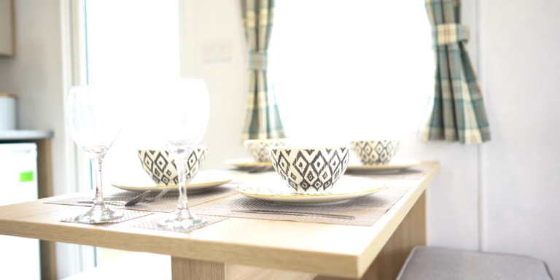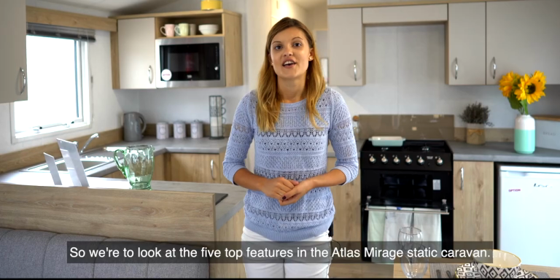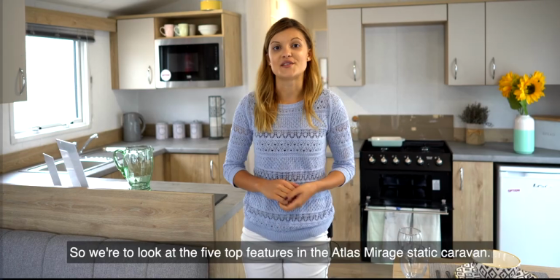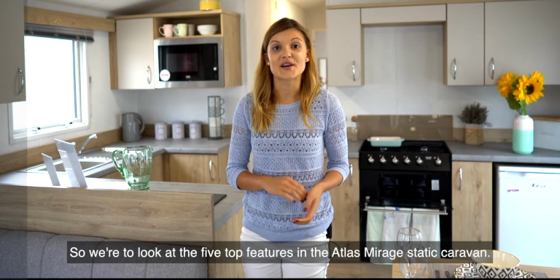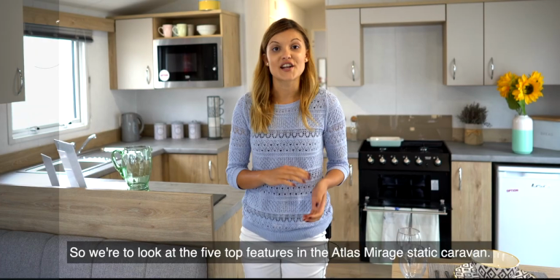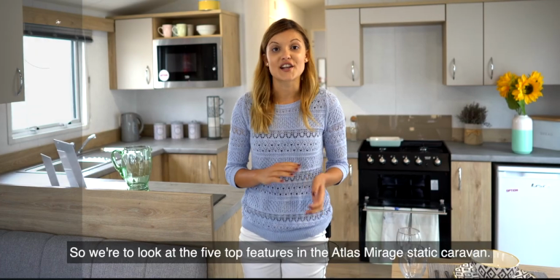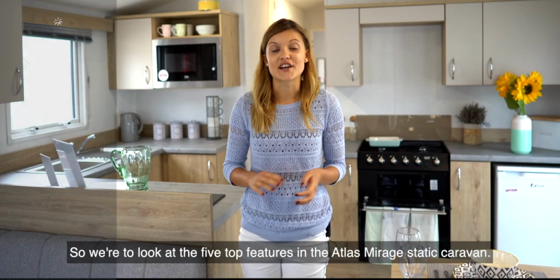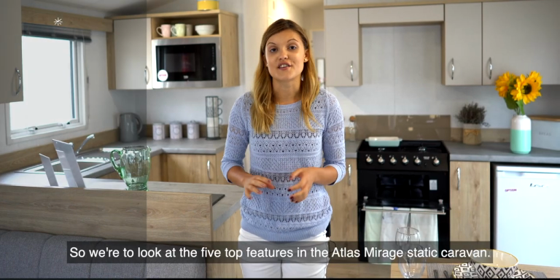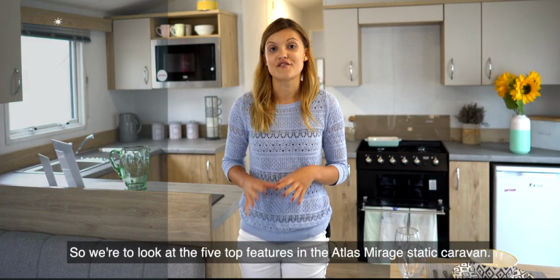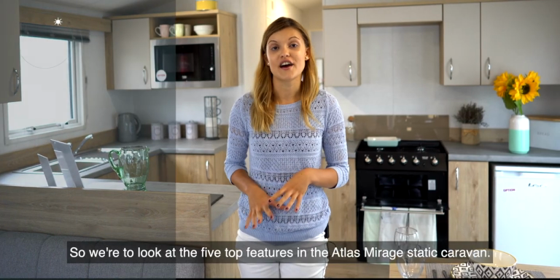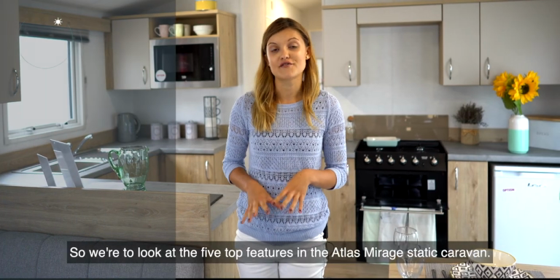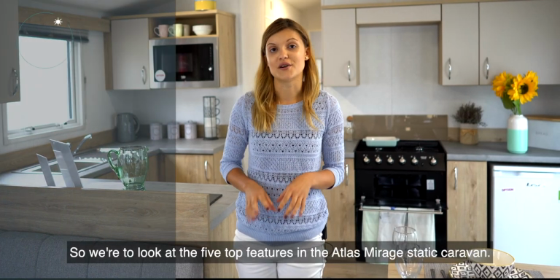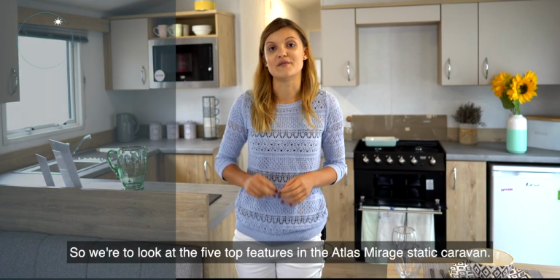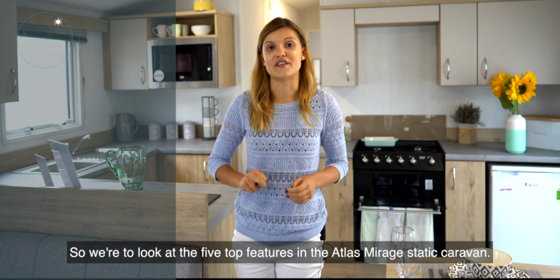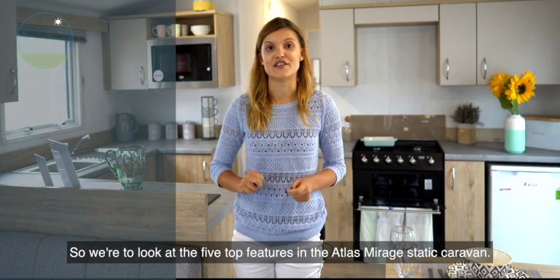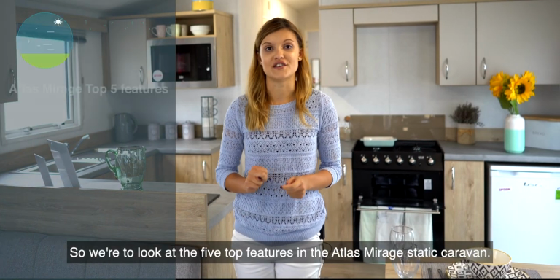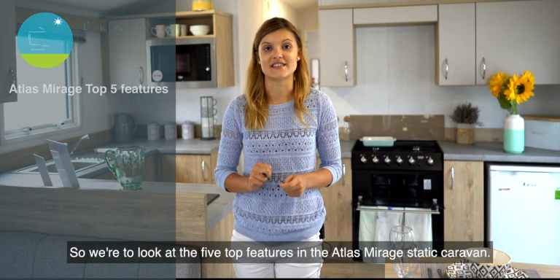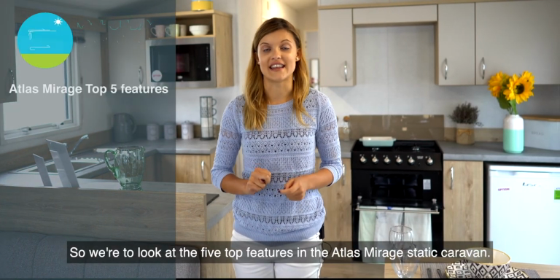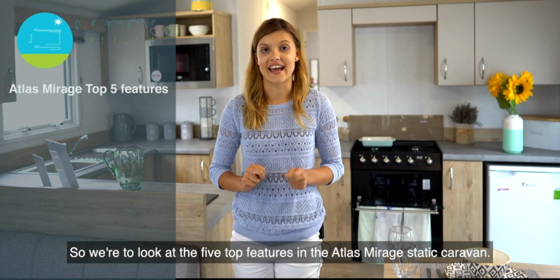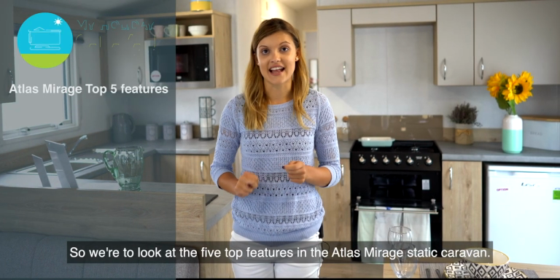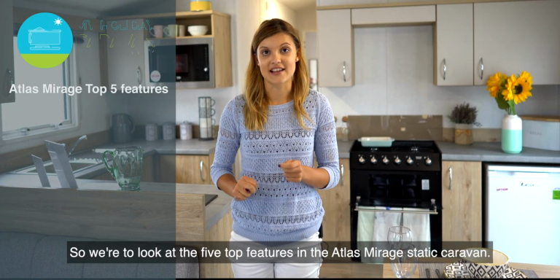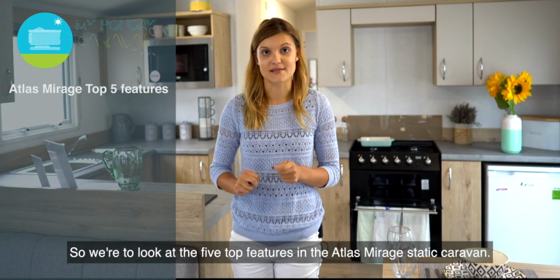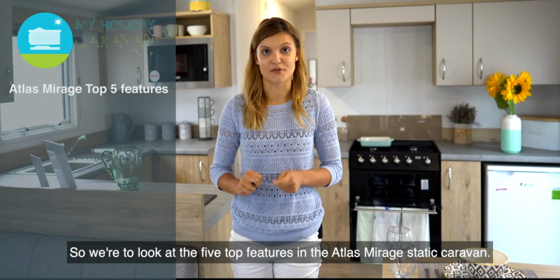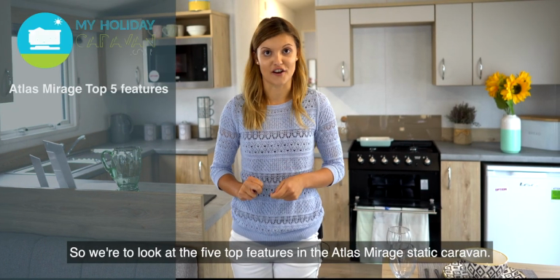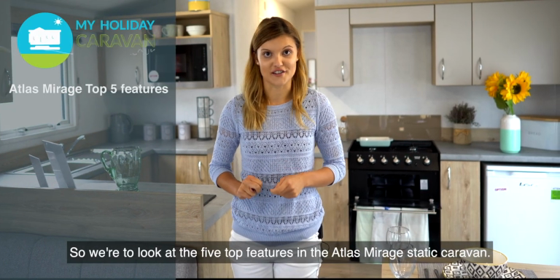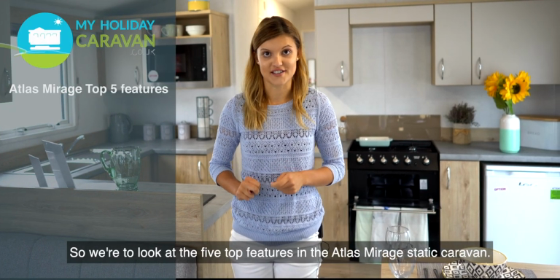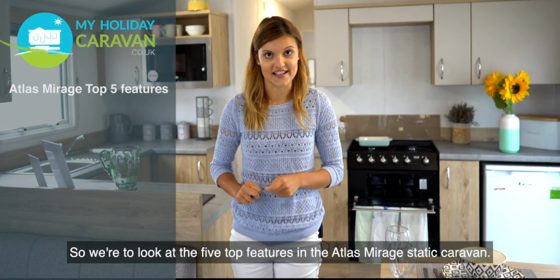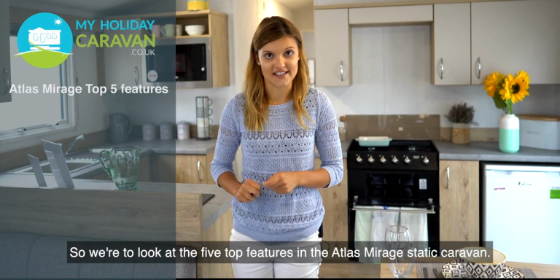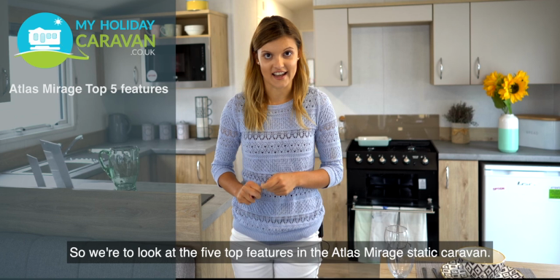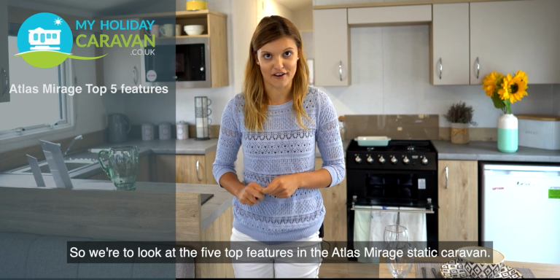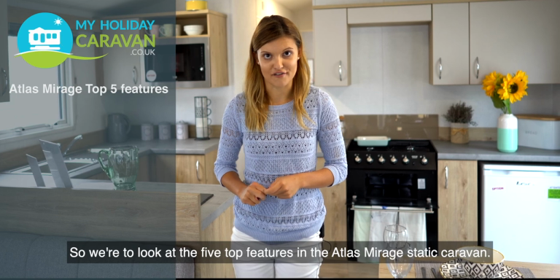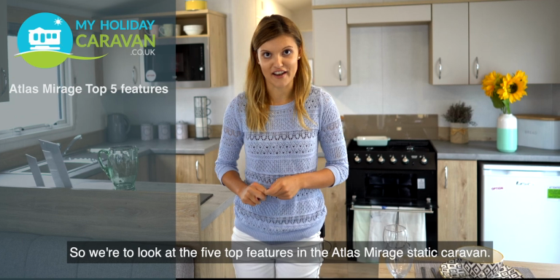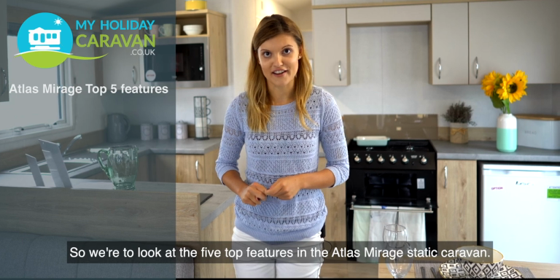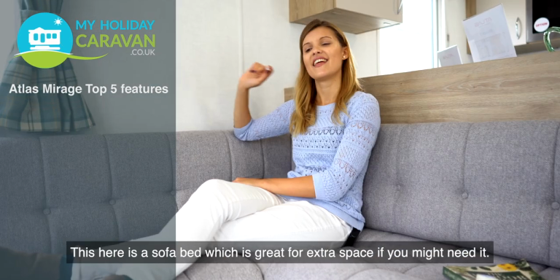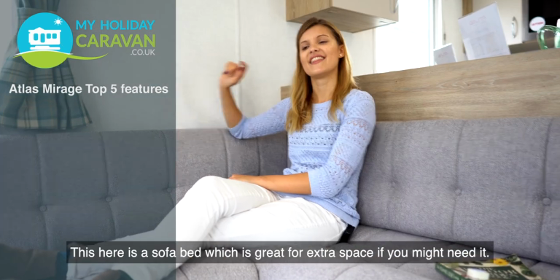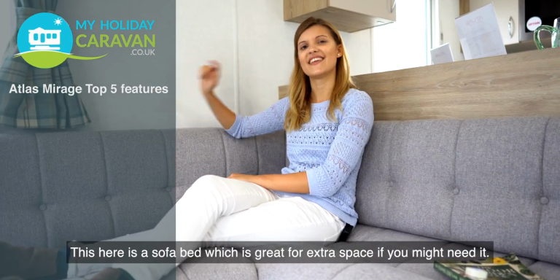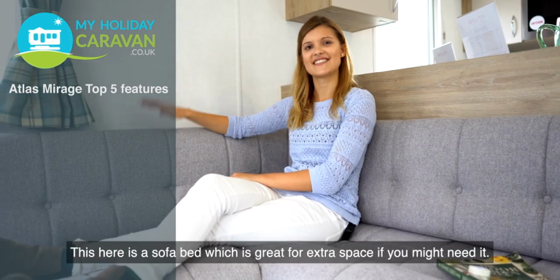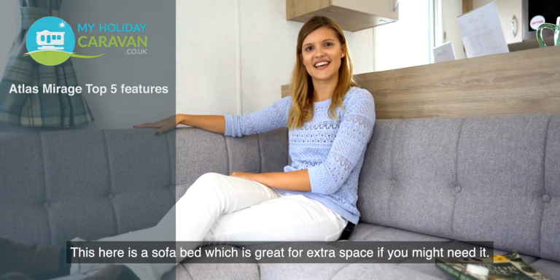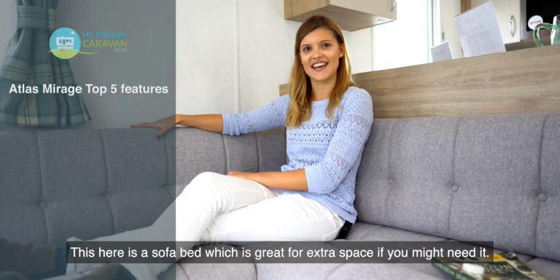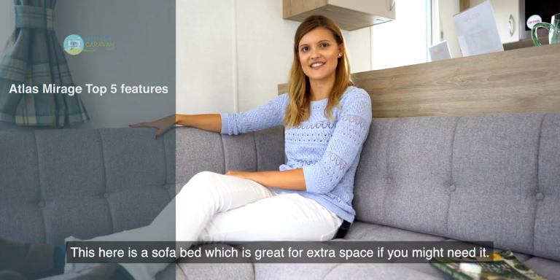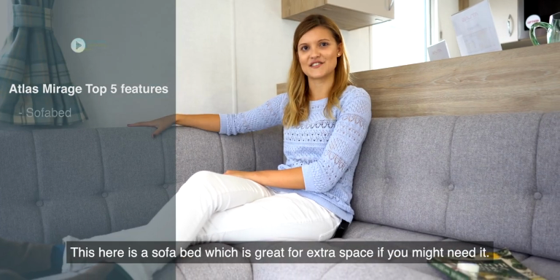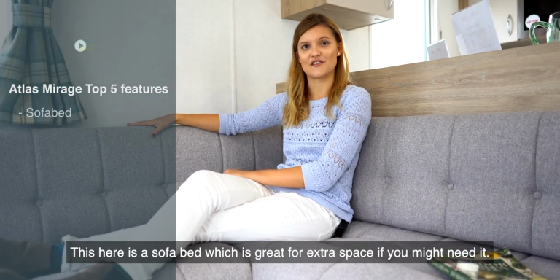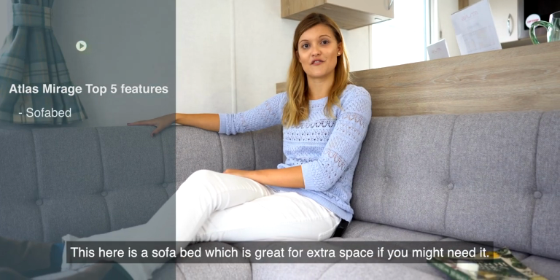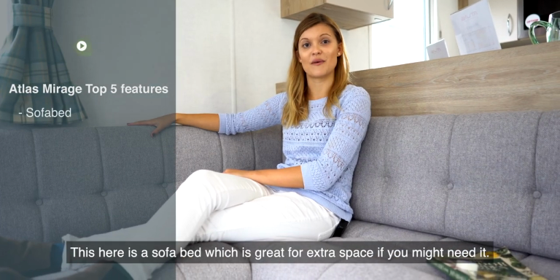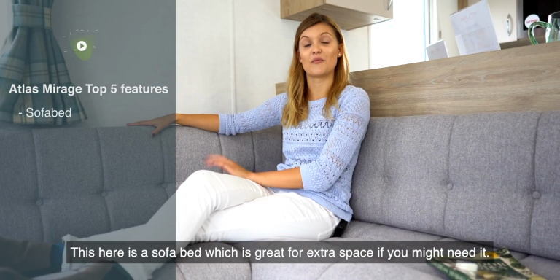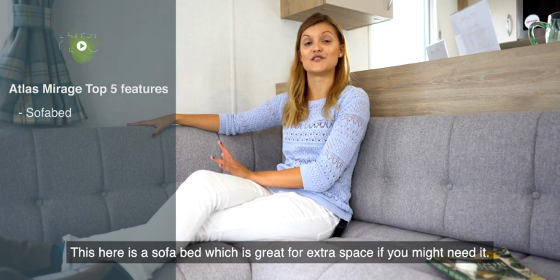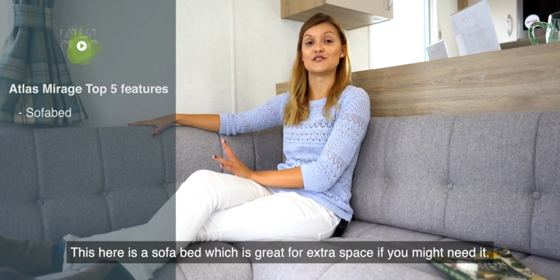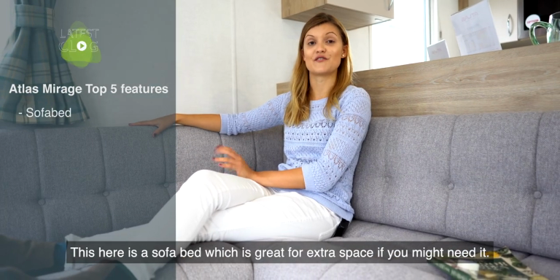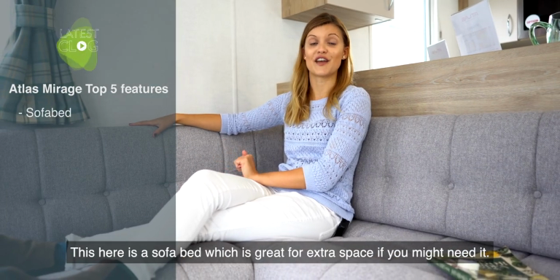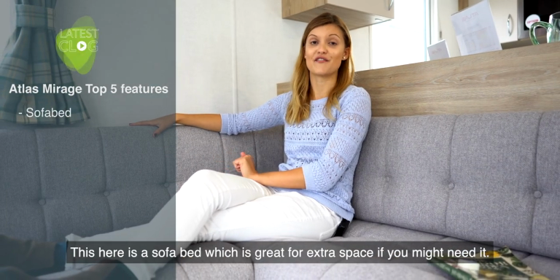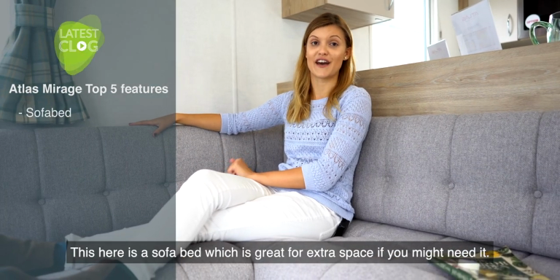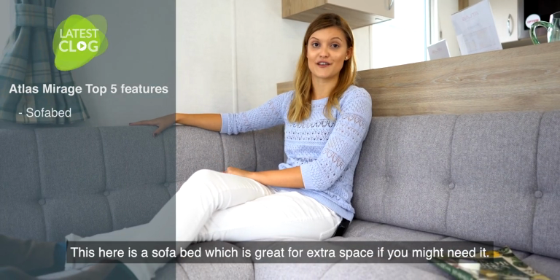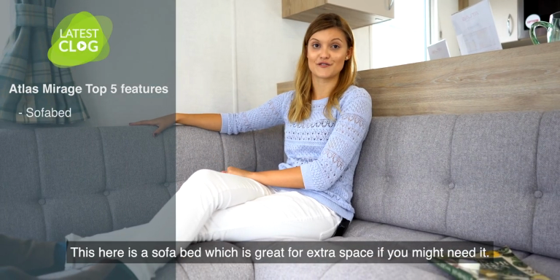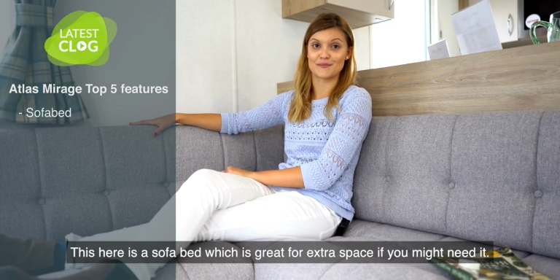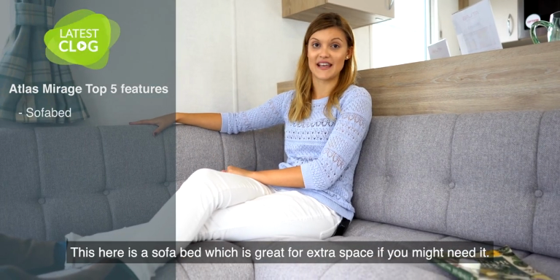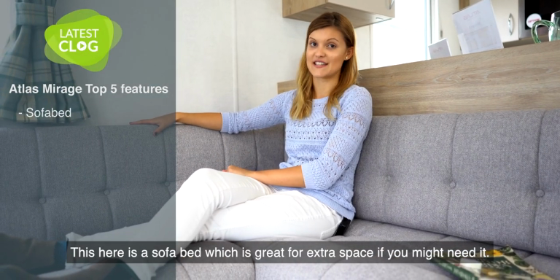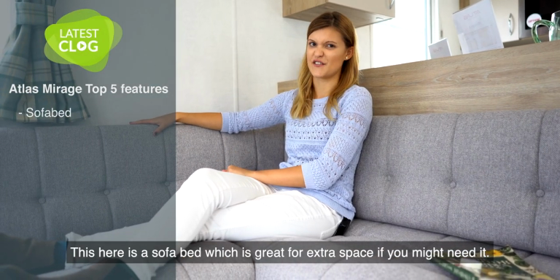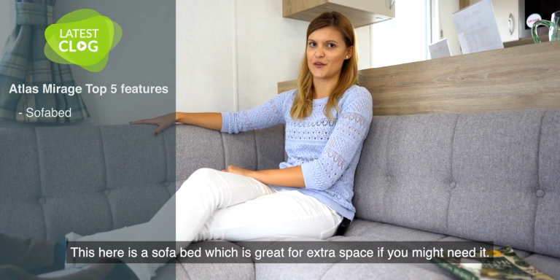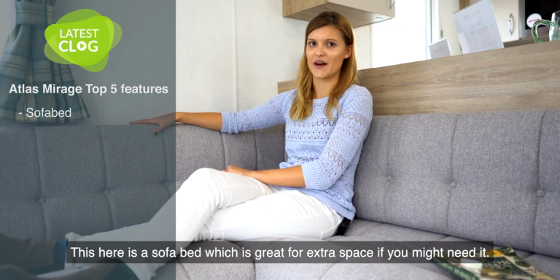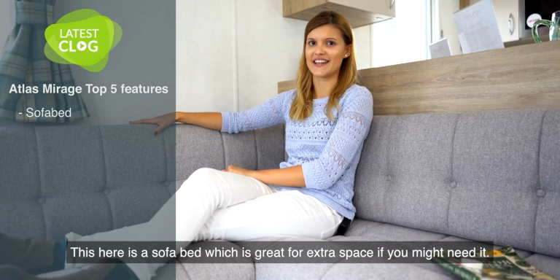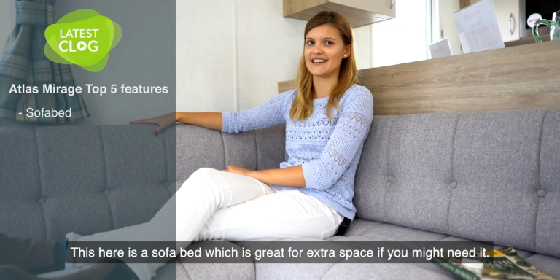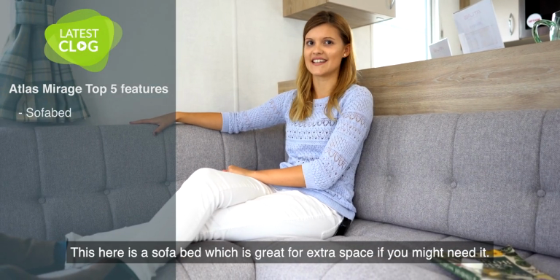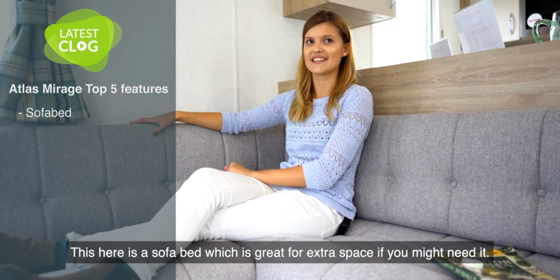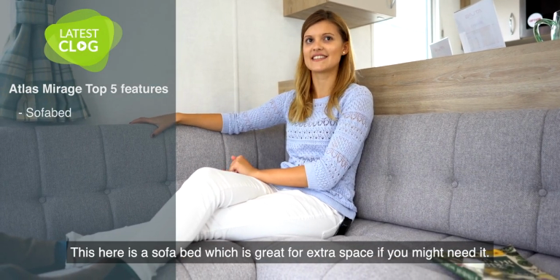So we're going to look at the five top features in the Atlas Mirage static caravan. This here is a sofa bed, which is great for extra space if you might need it.